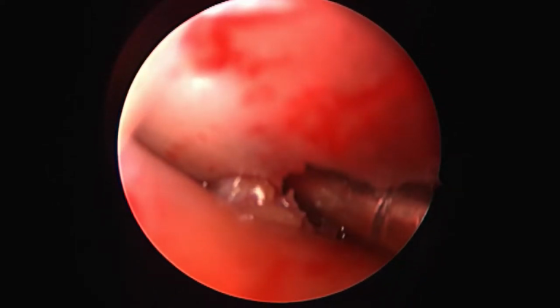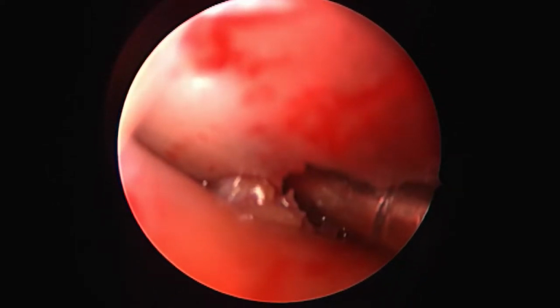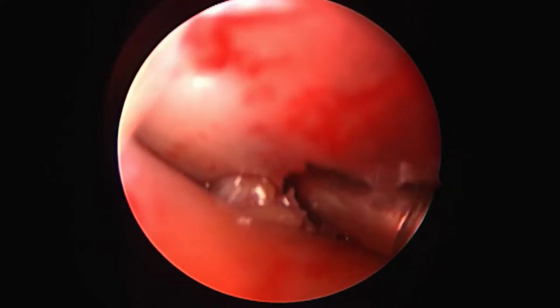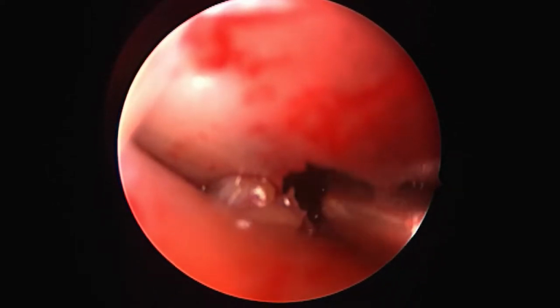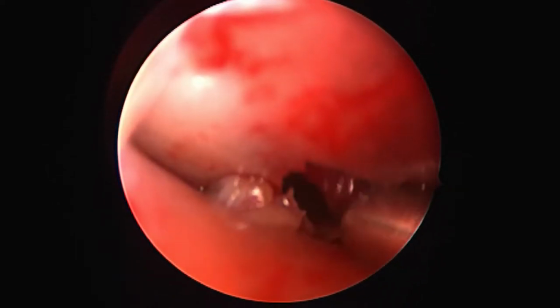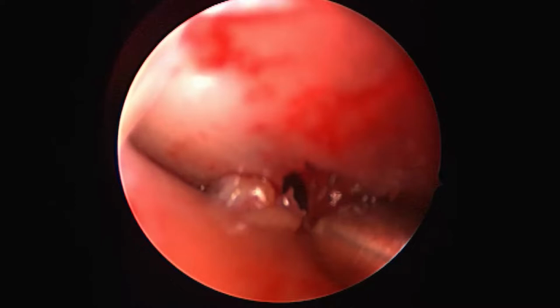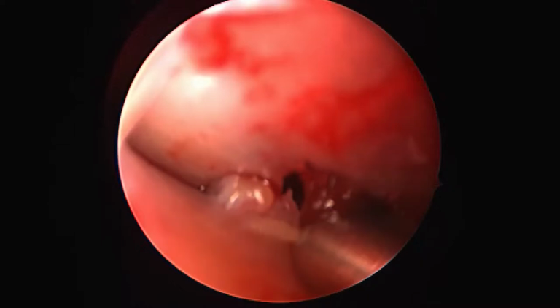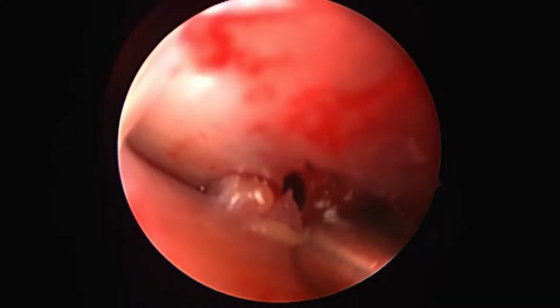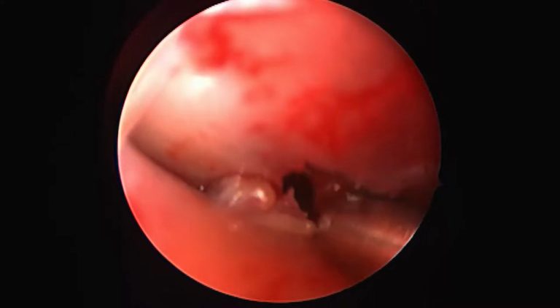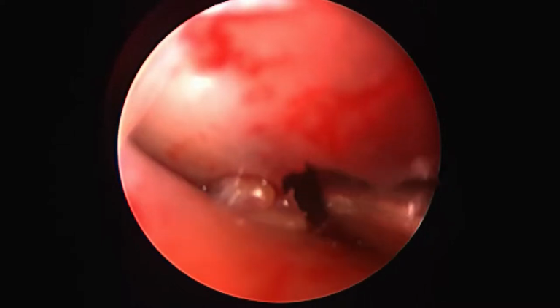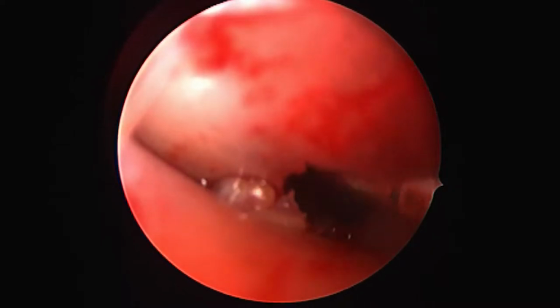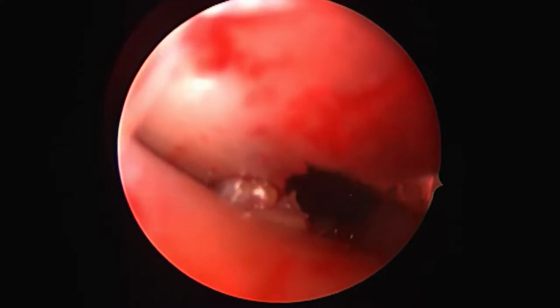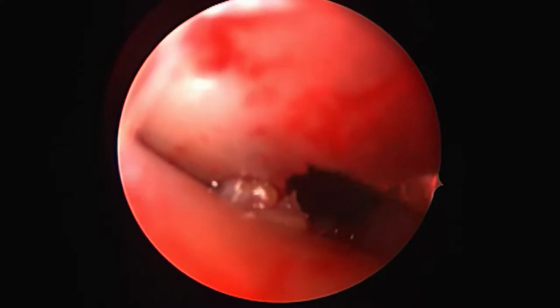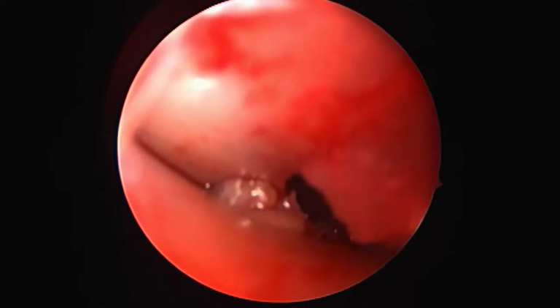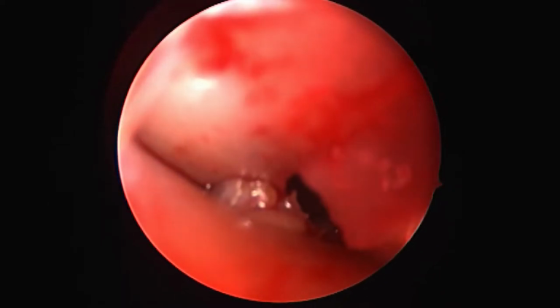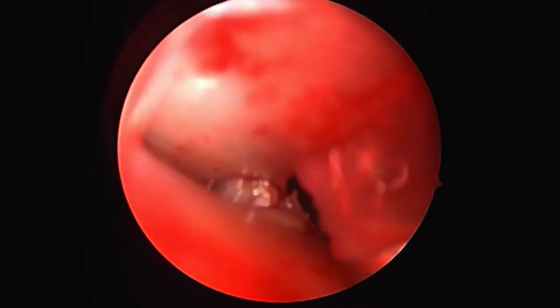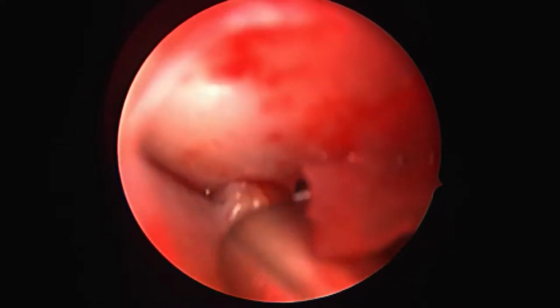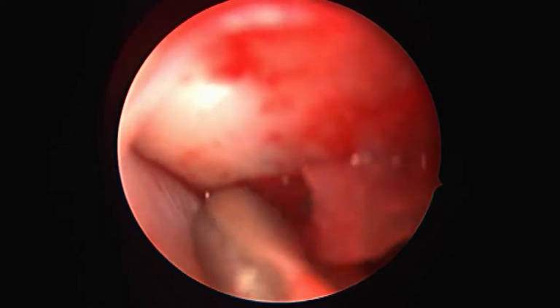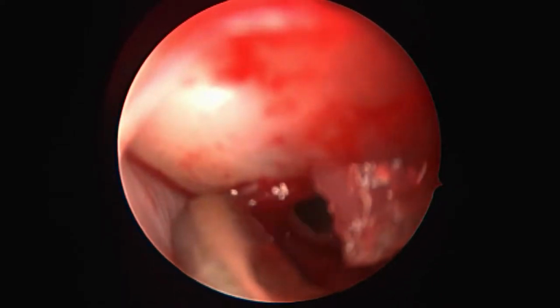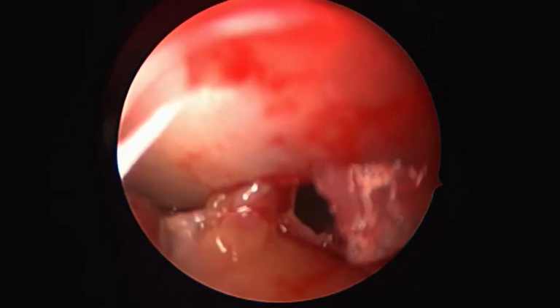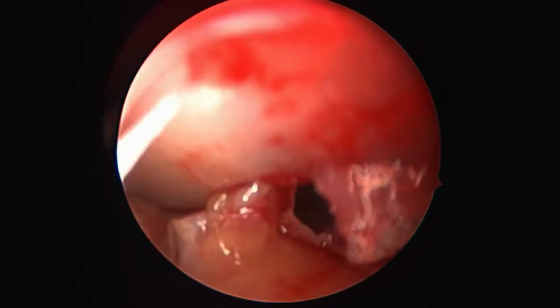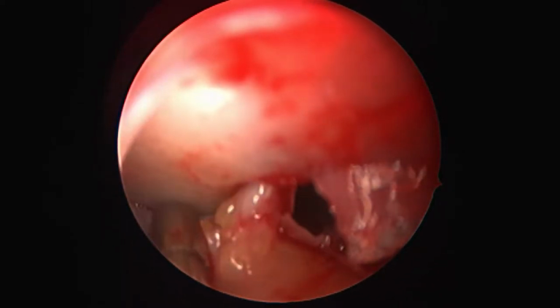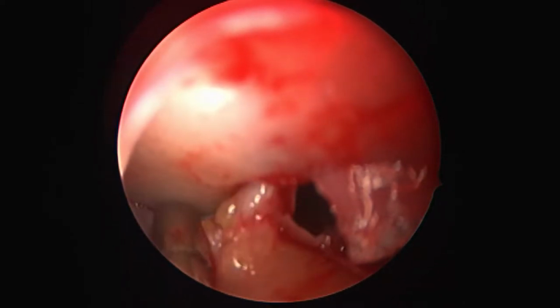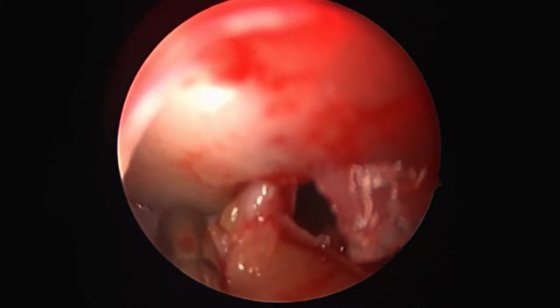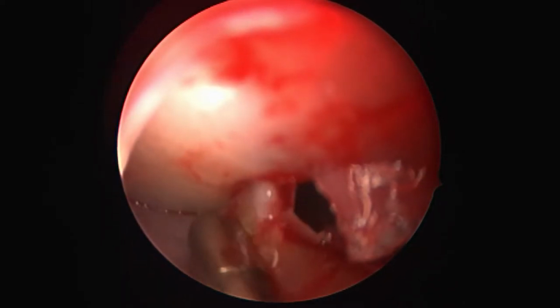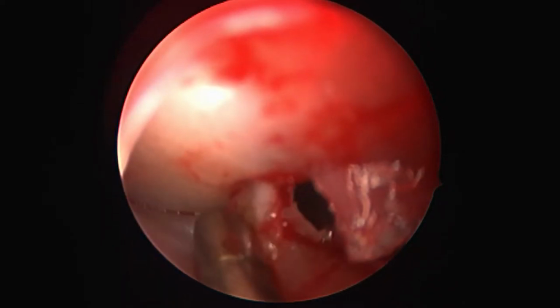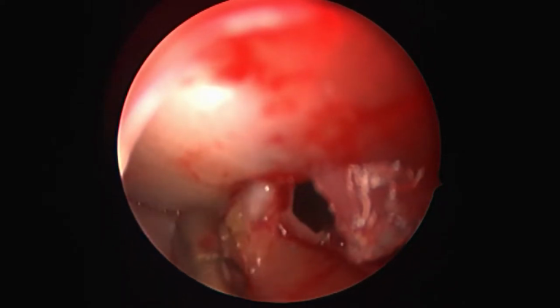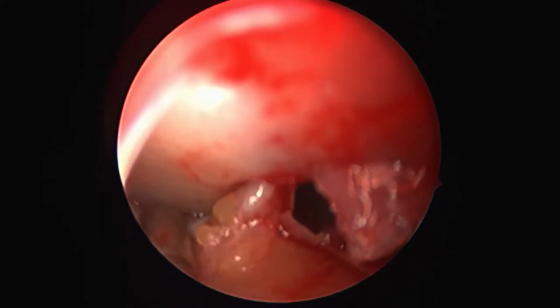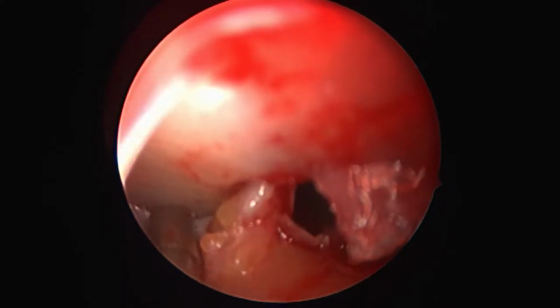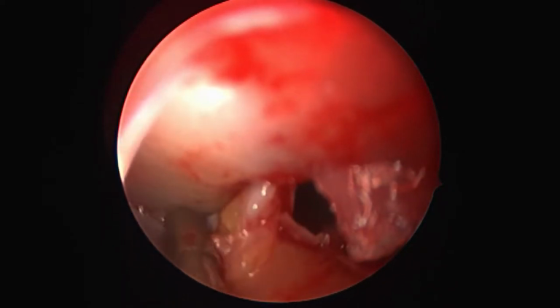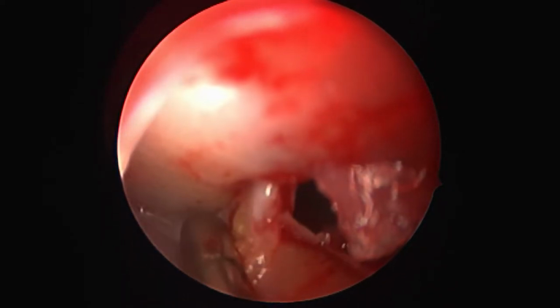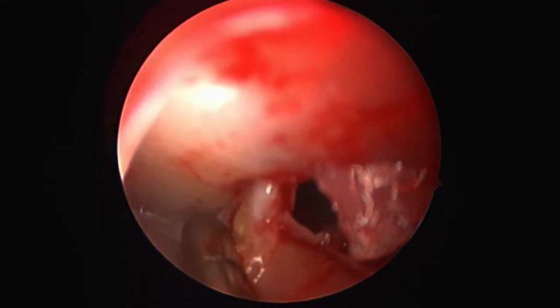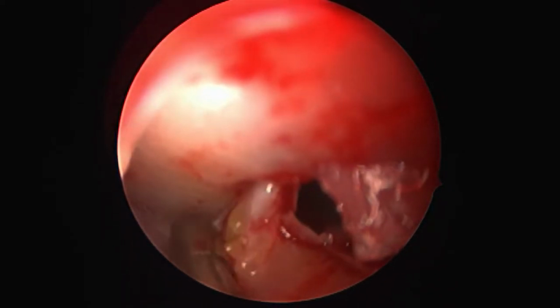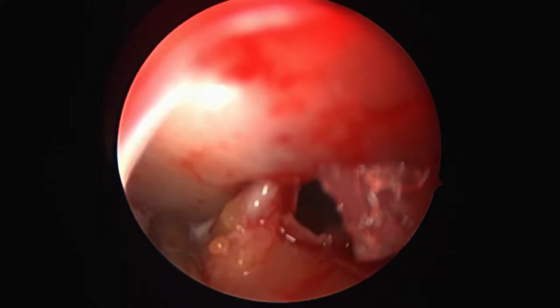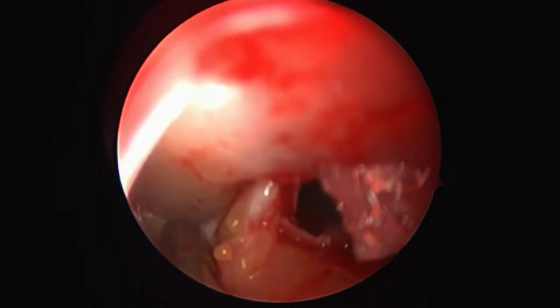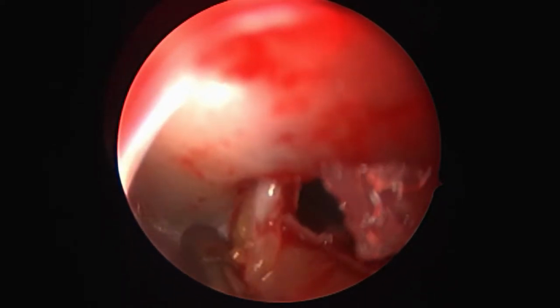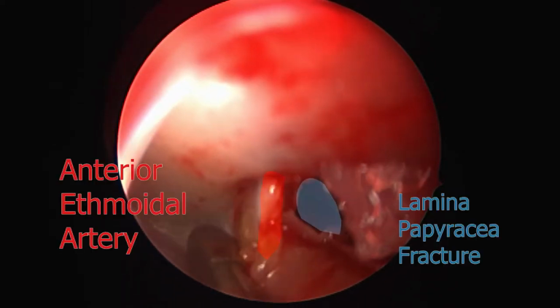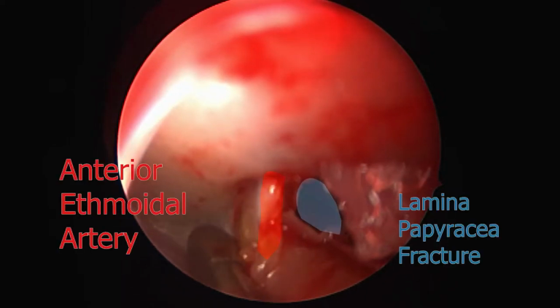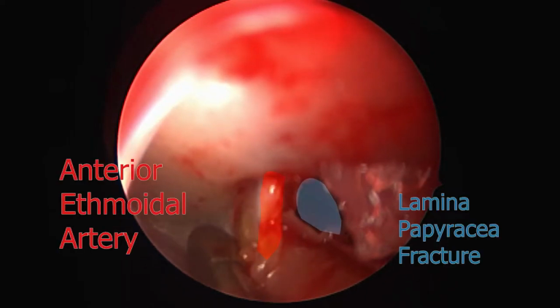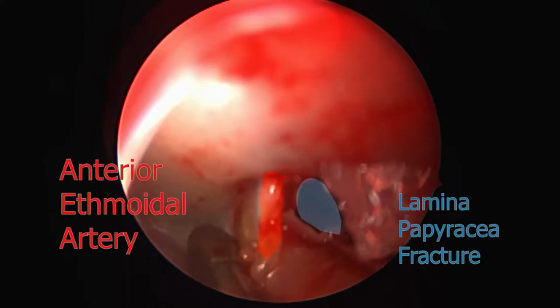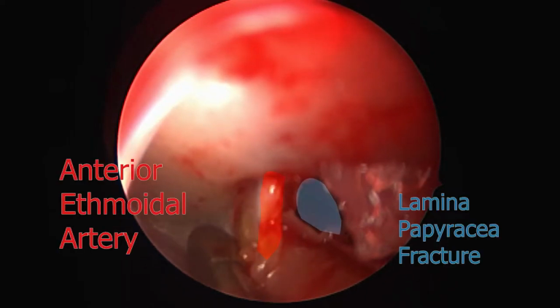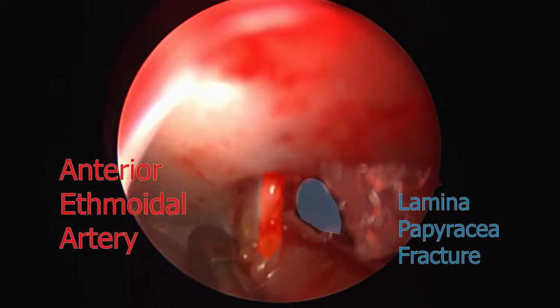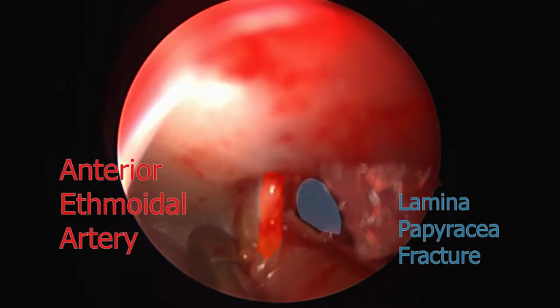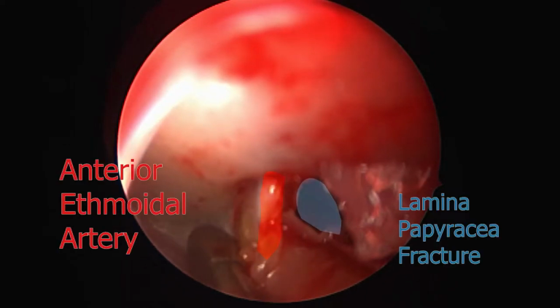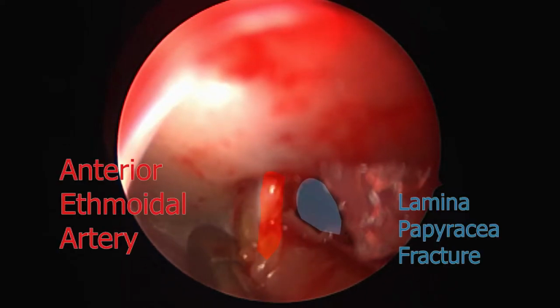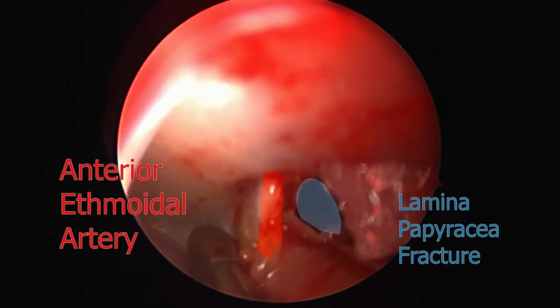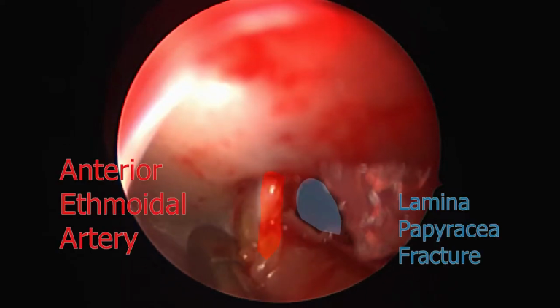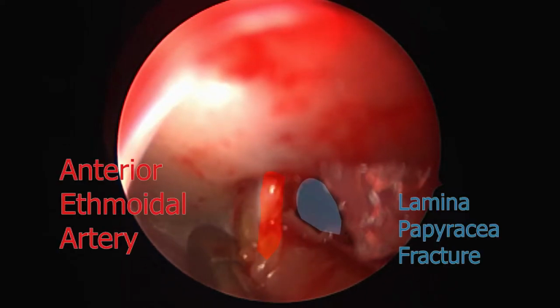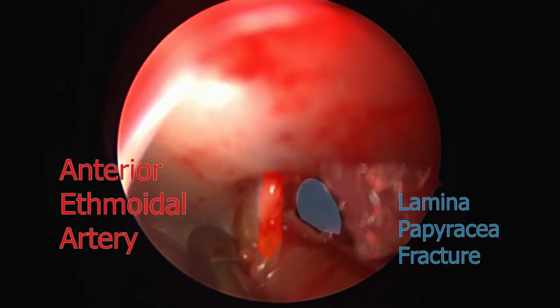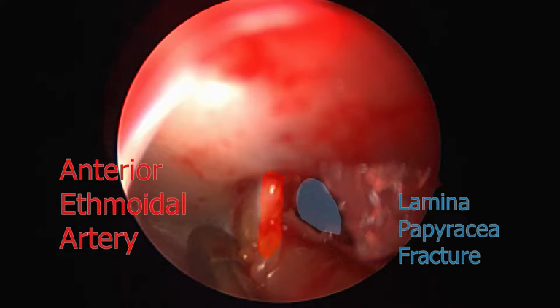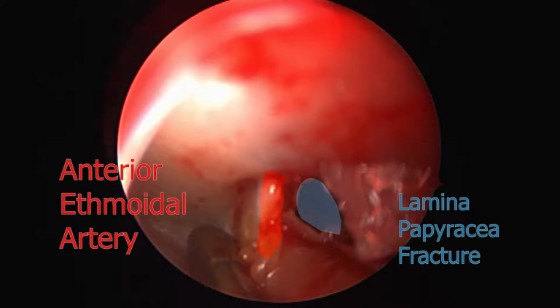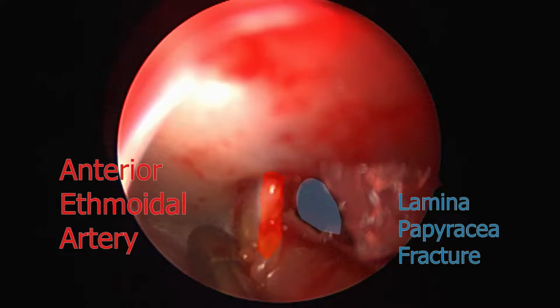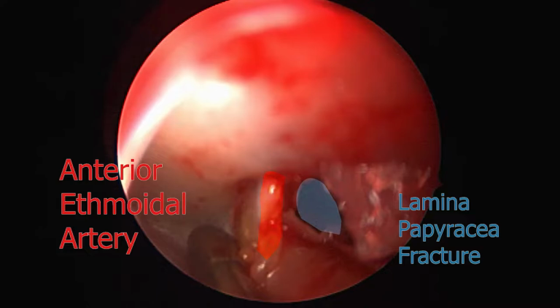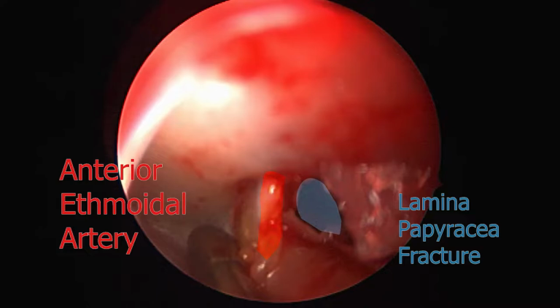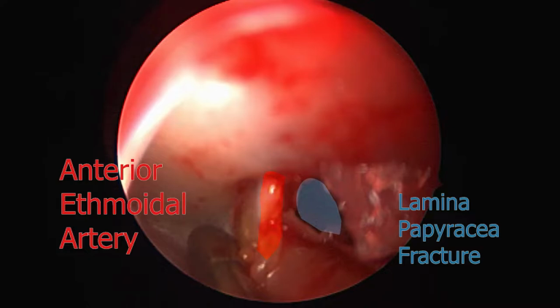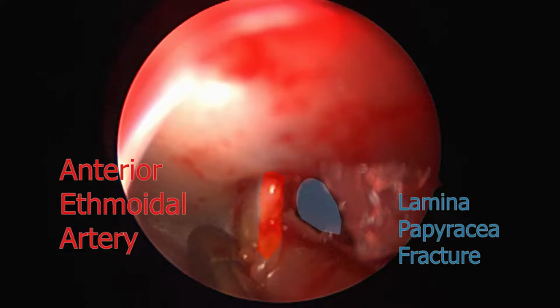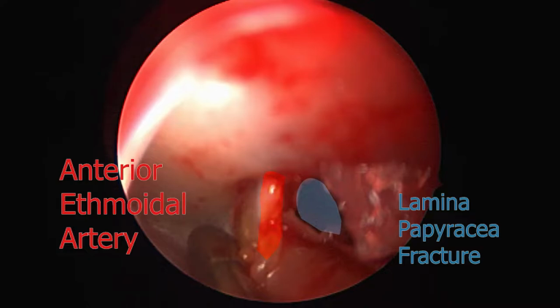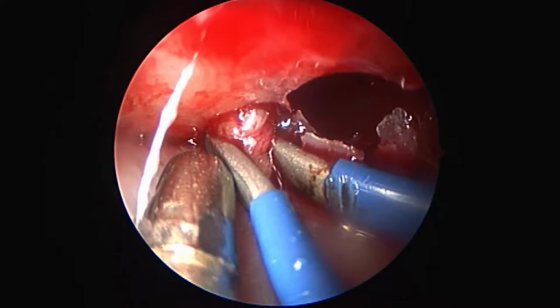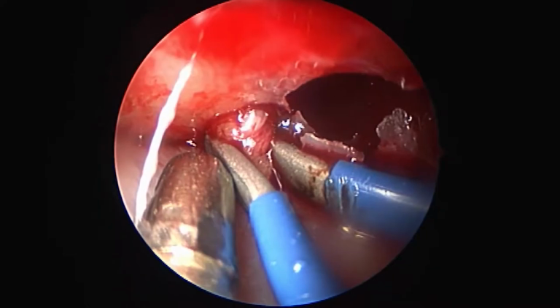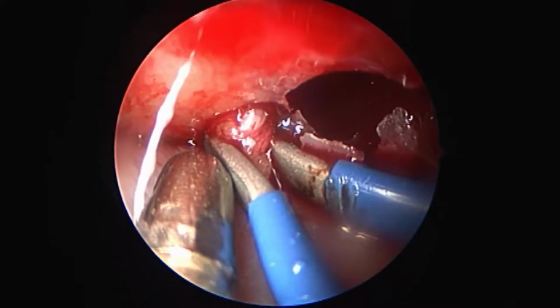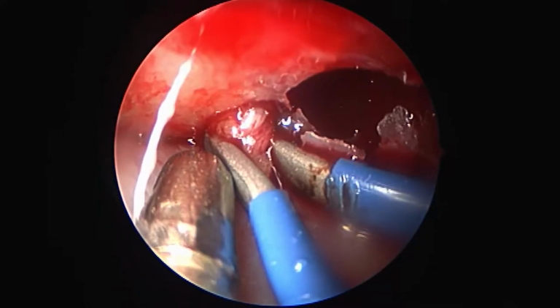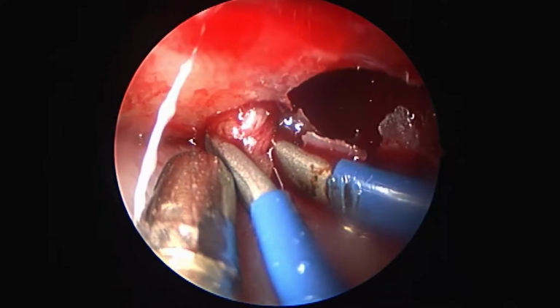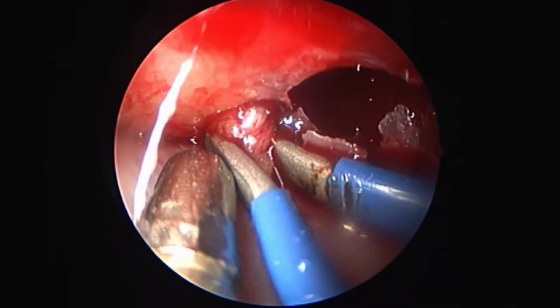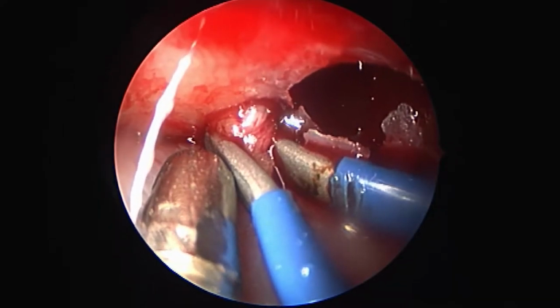As we follow it posteriorly, the lamina papyracea becomes thinner and very fragile, as demonstrated by this small fracture.